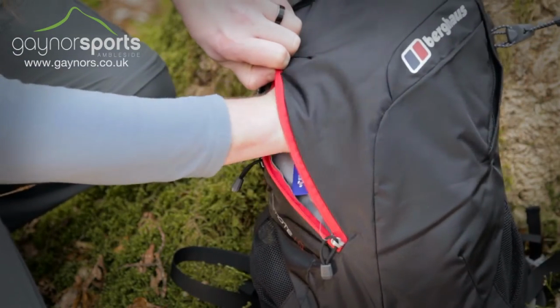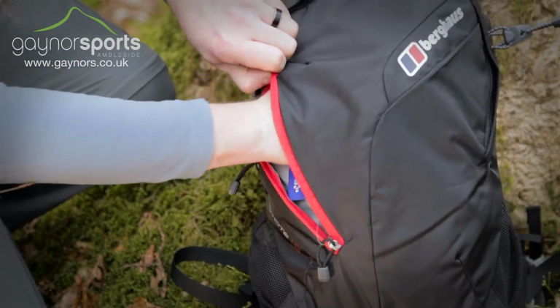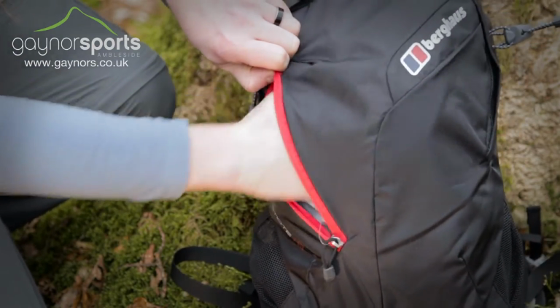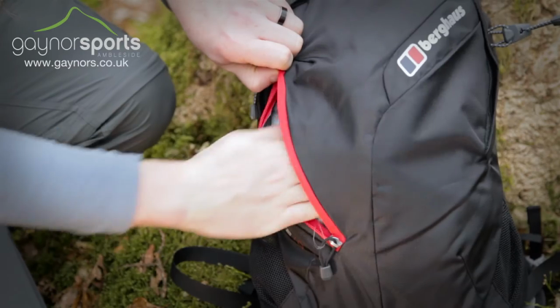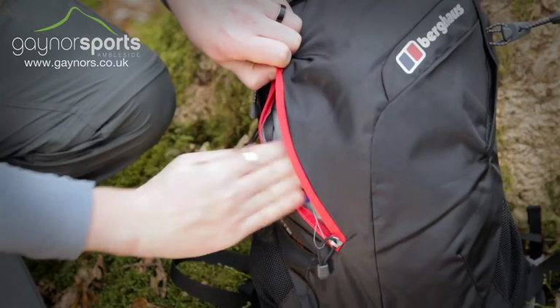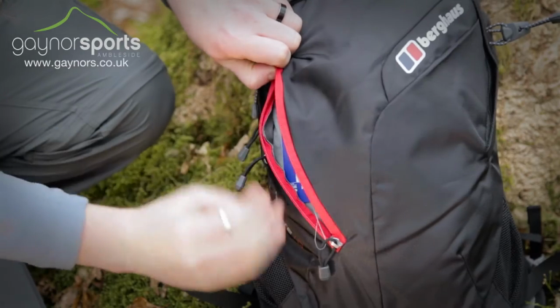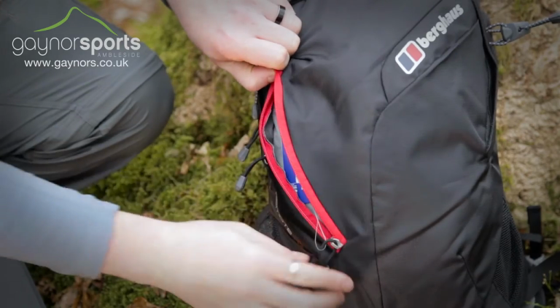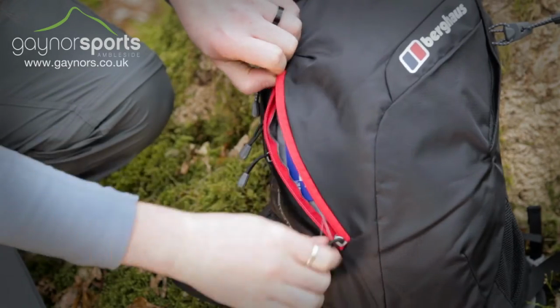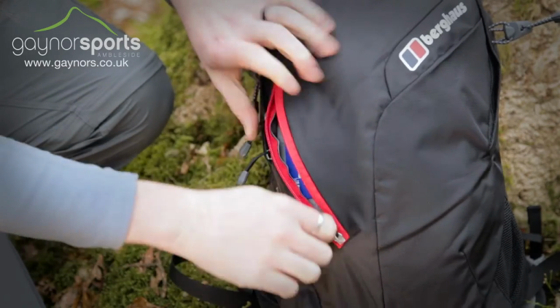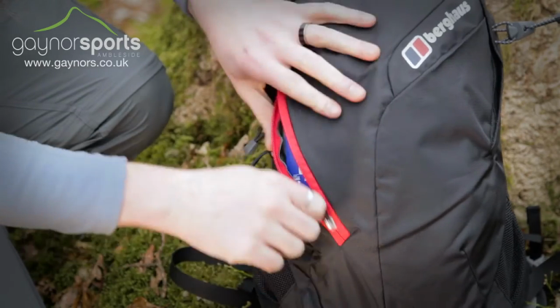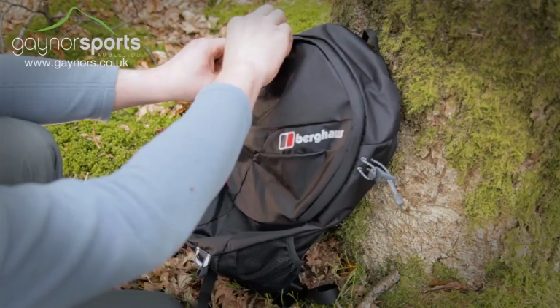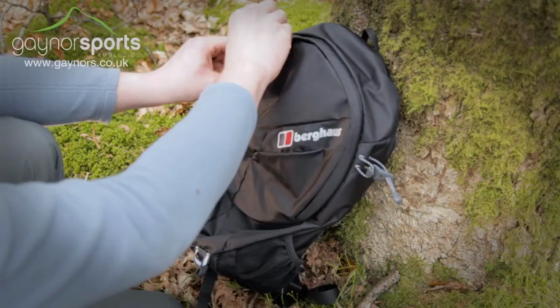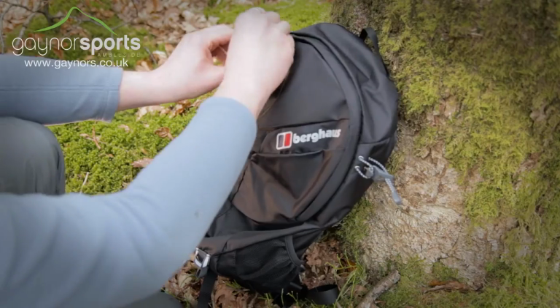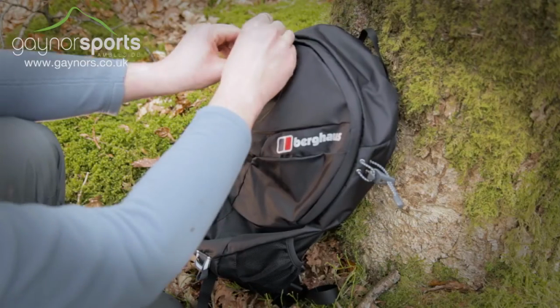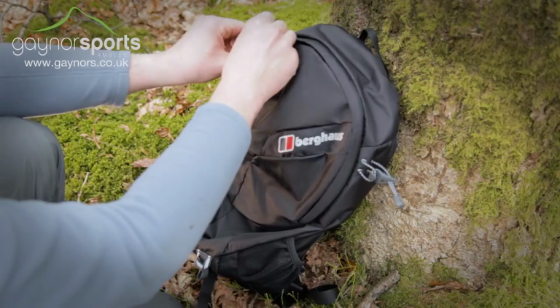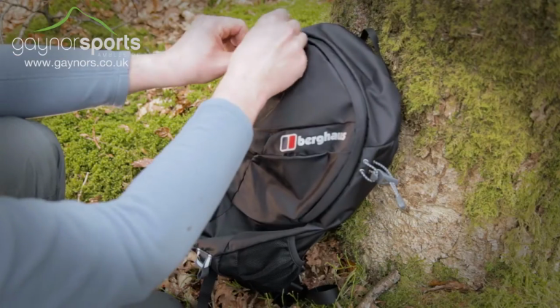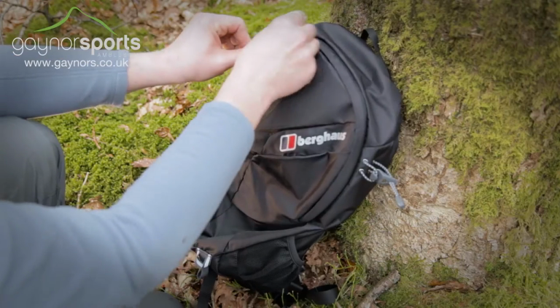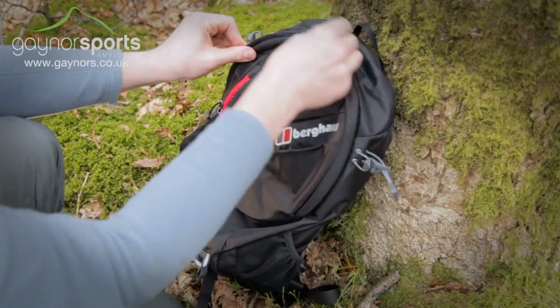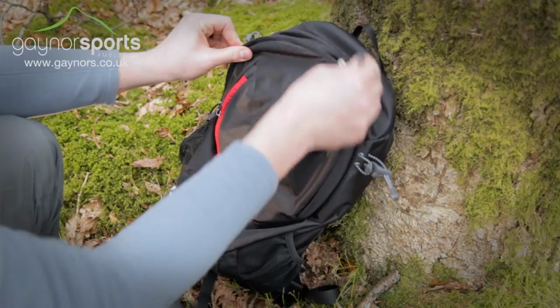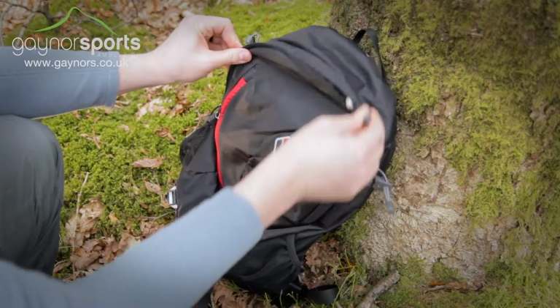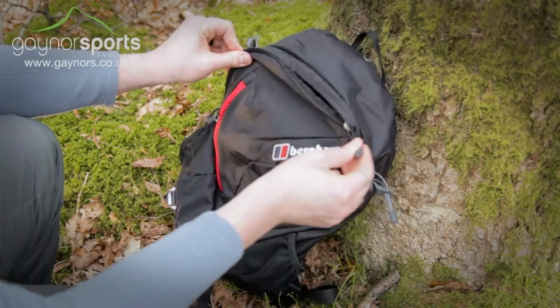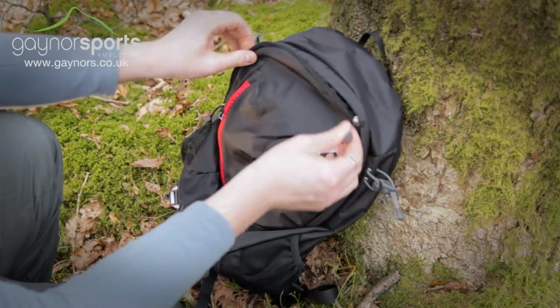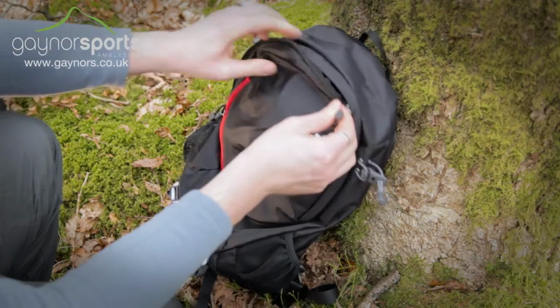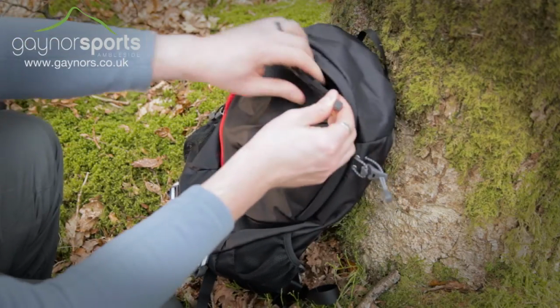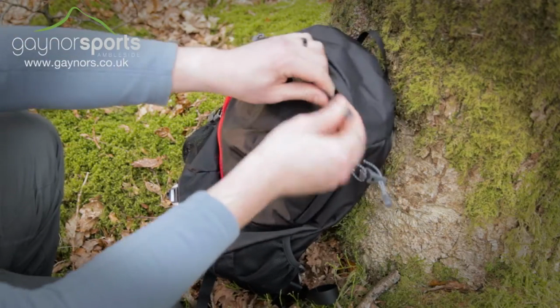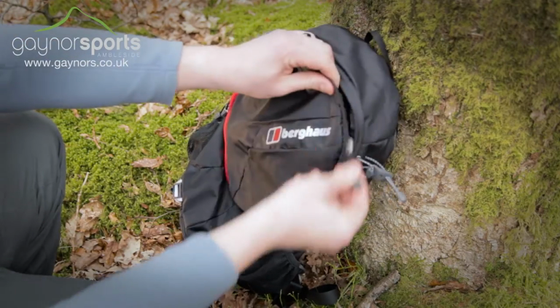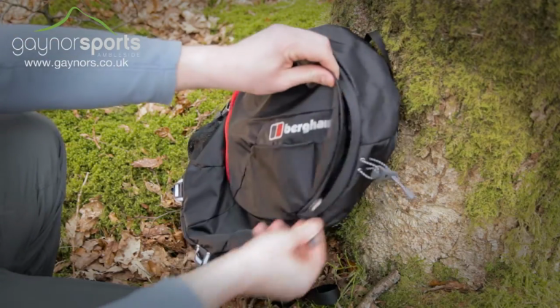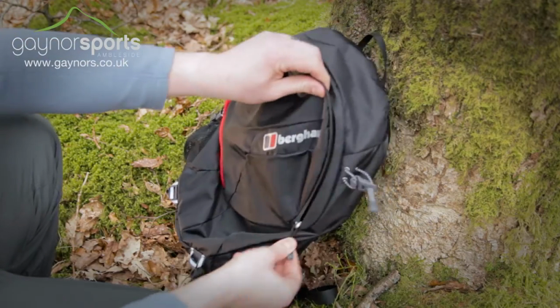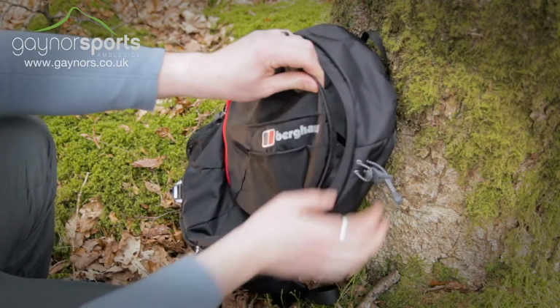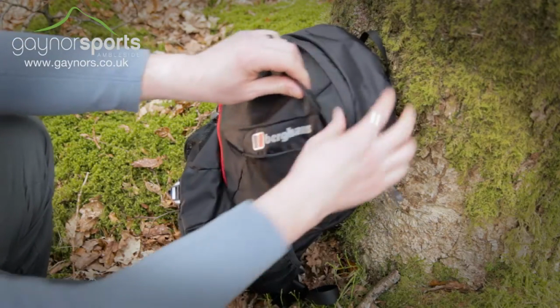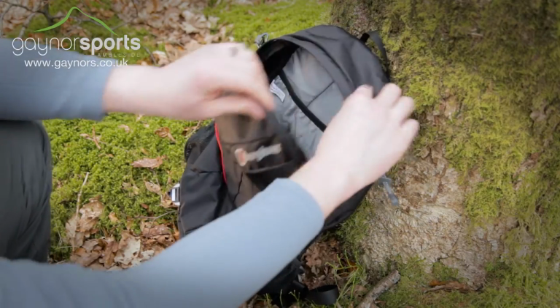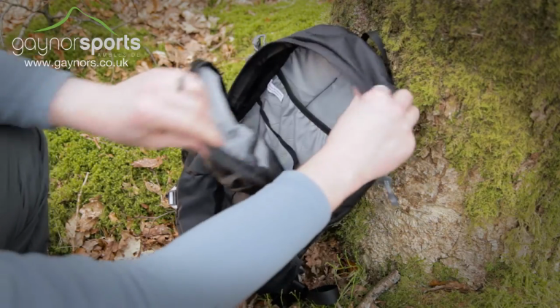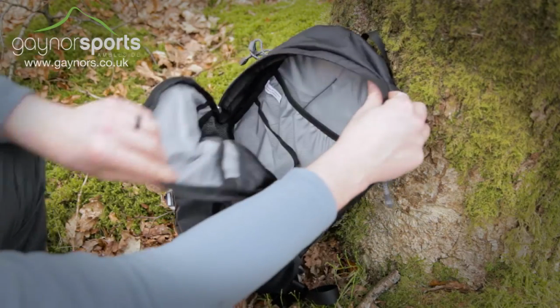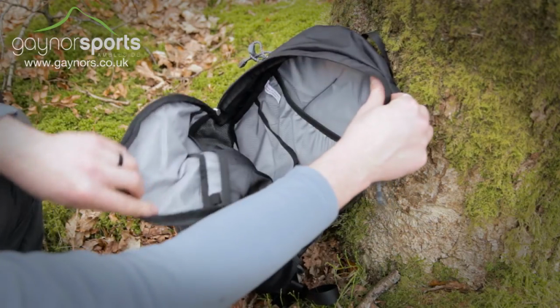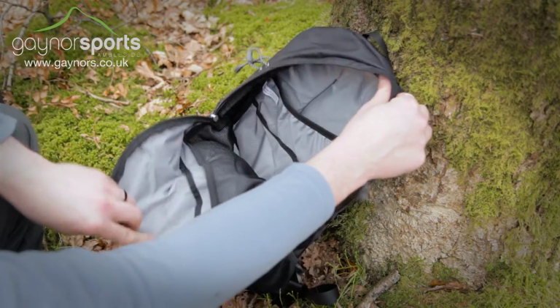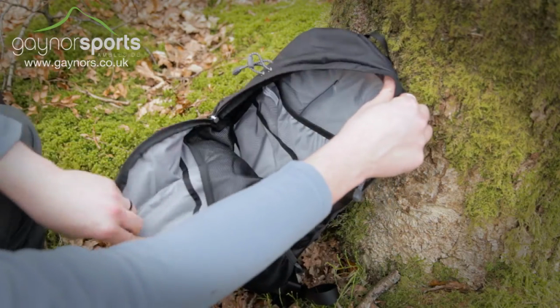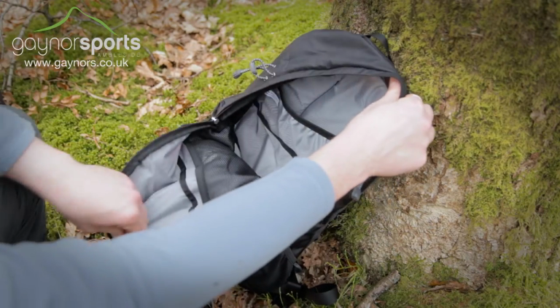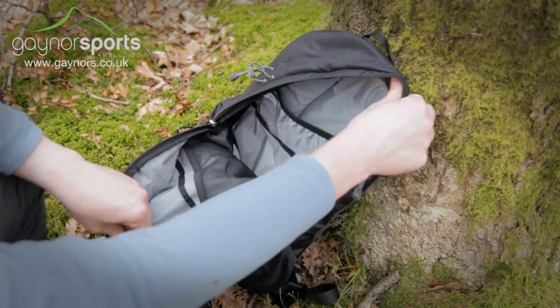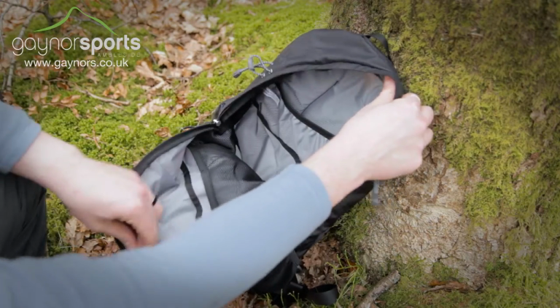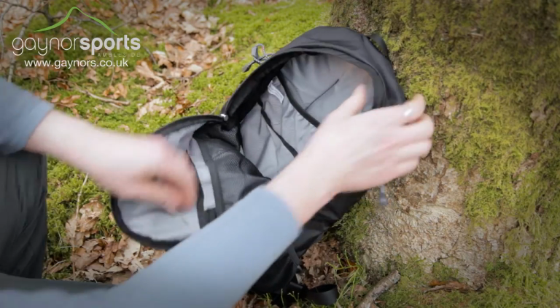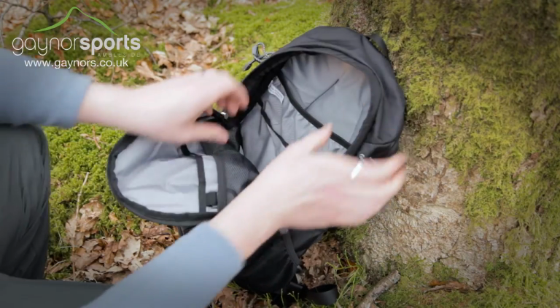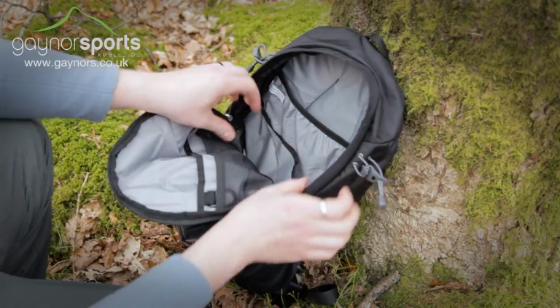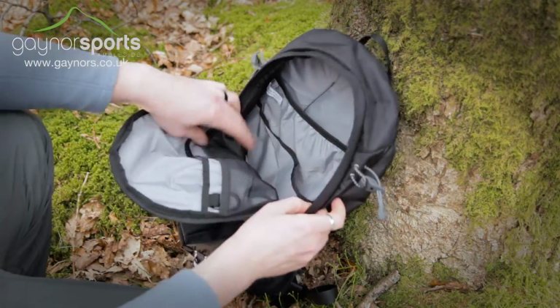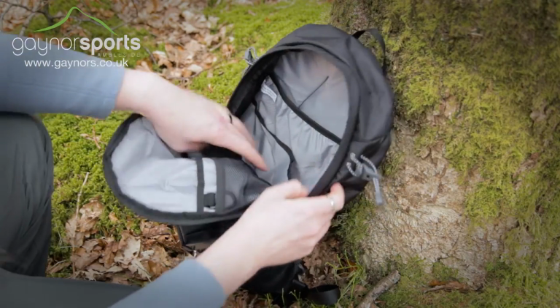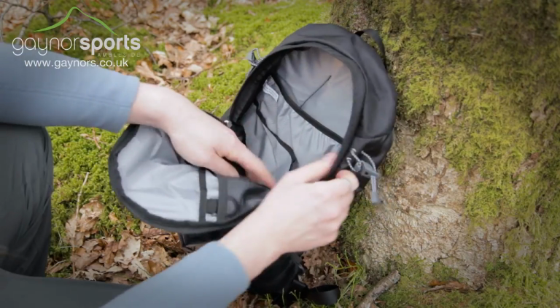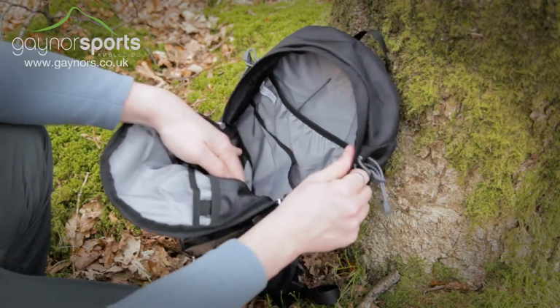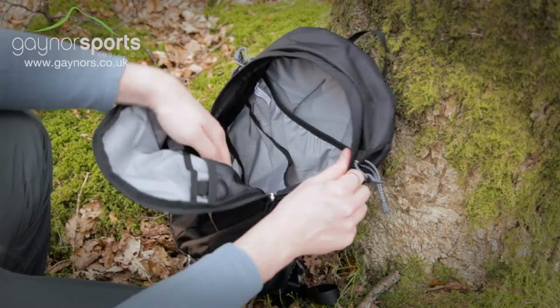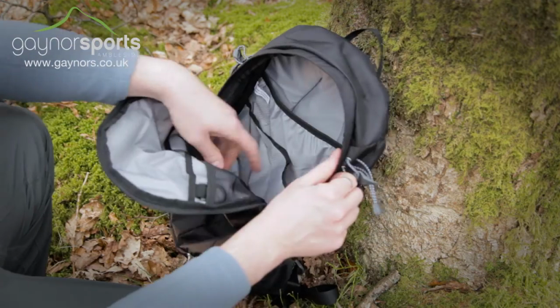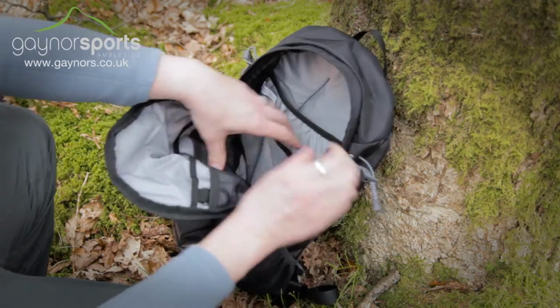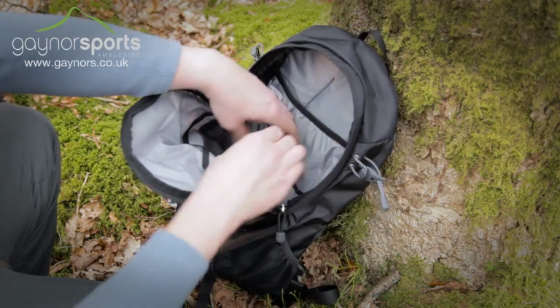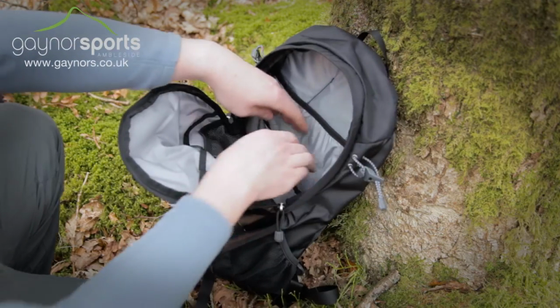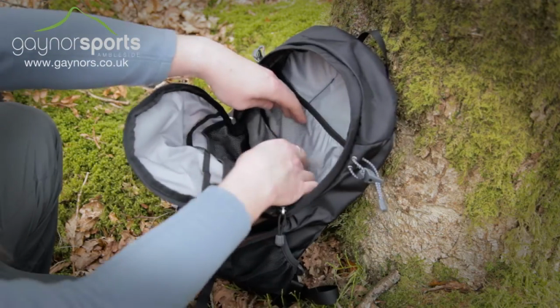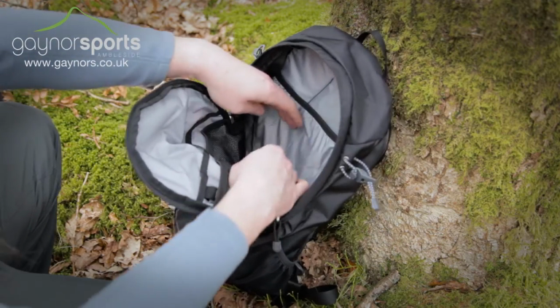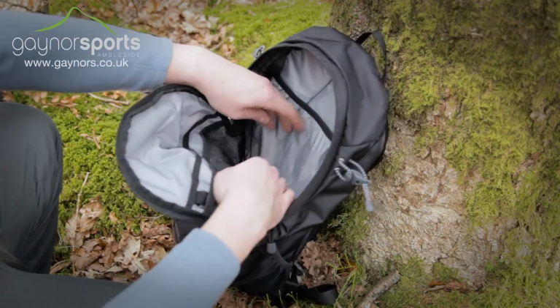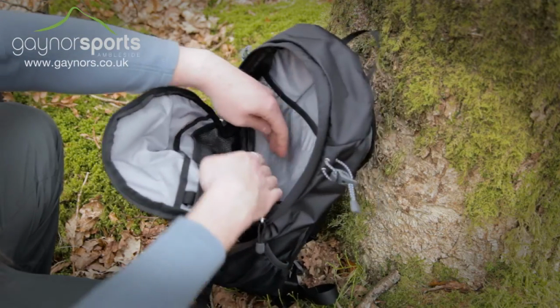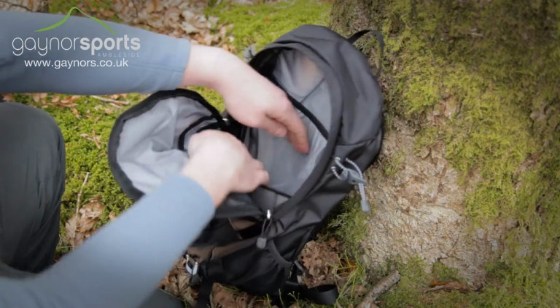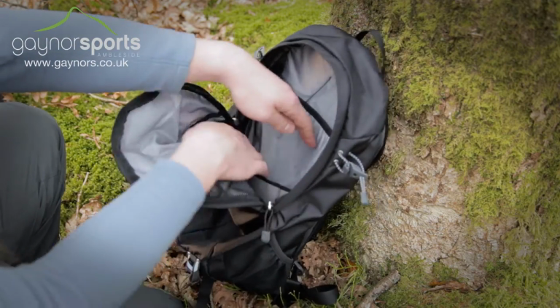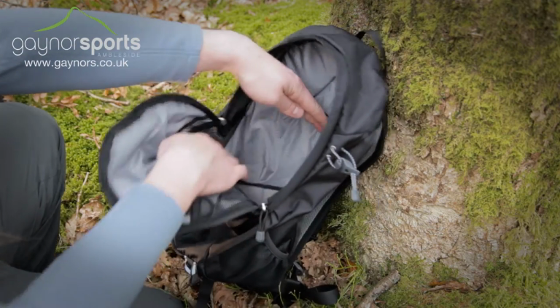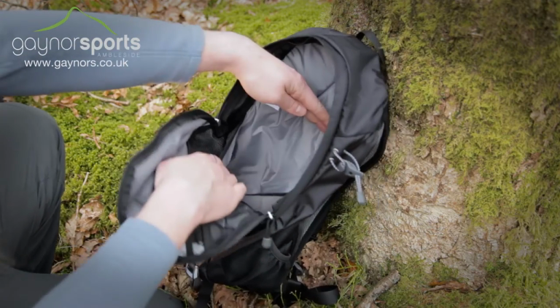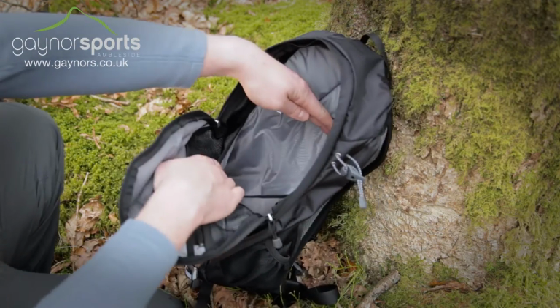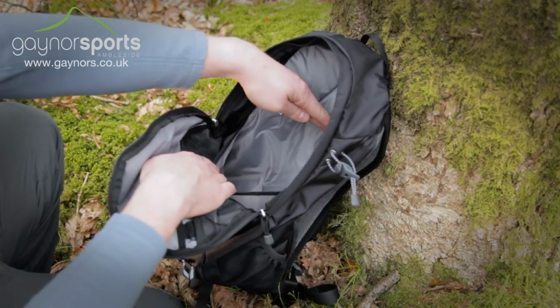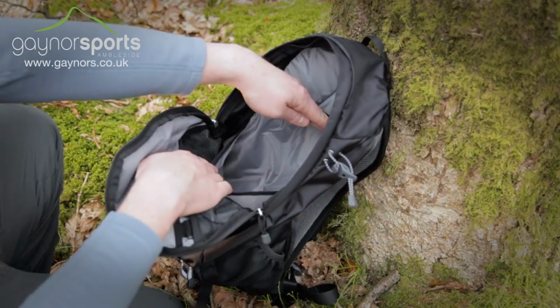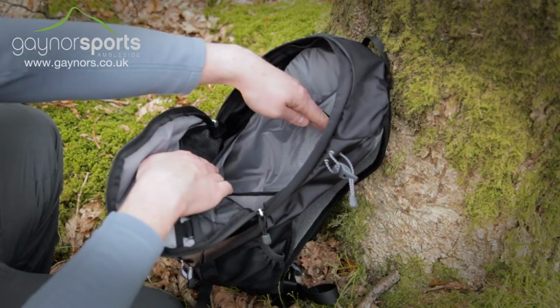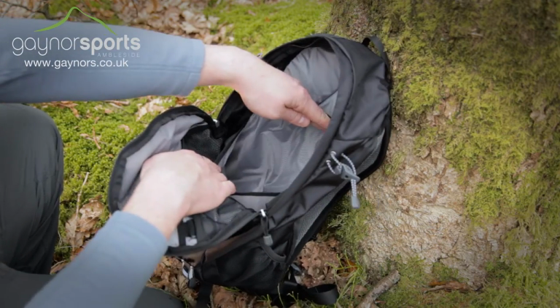Inside the bag there are plenty of options including a laptop sleeve, a hydration bladder pocket and several other pockets and sleeves to help with organisation.